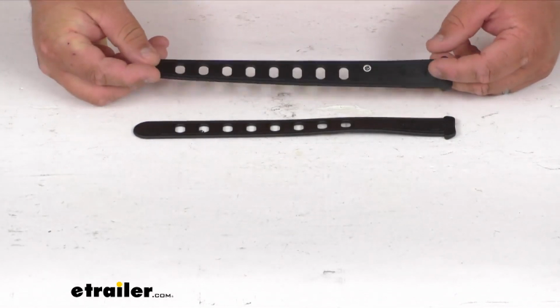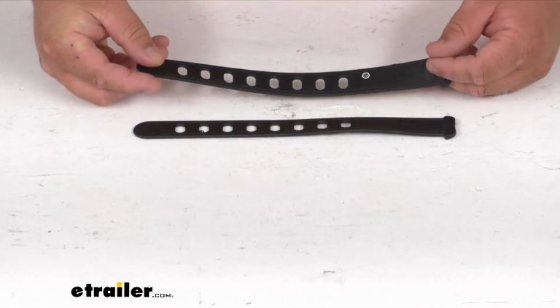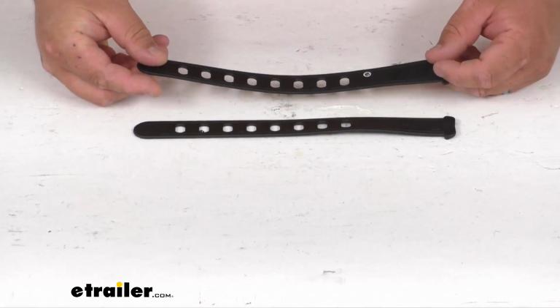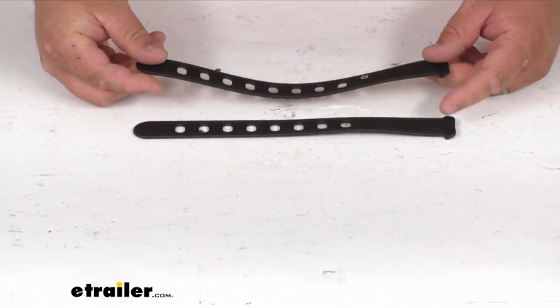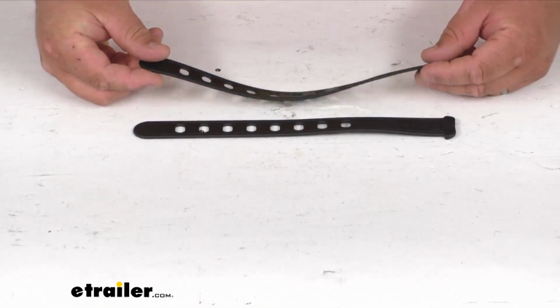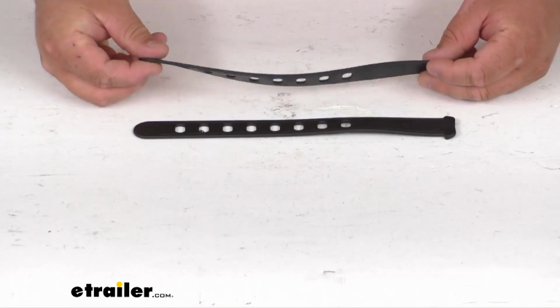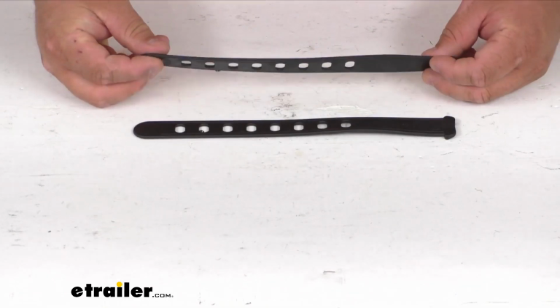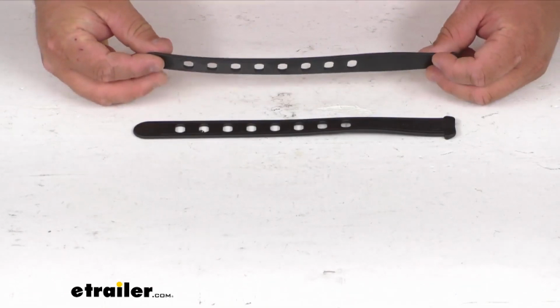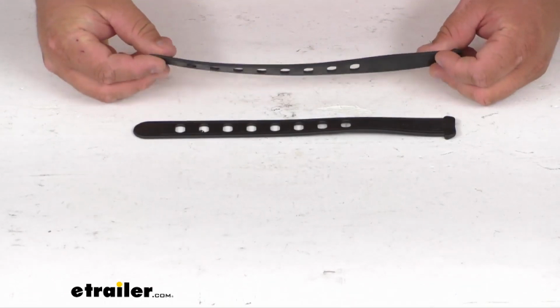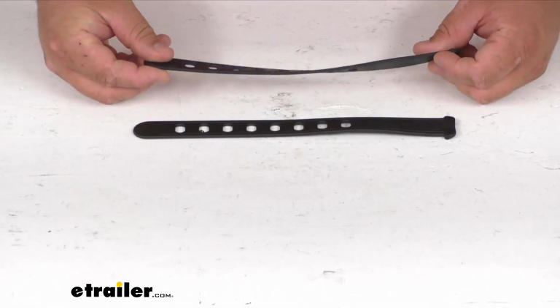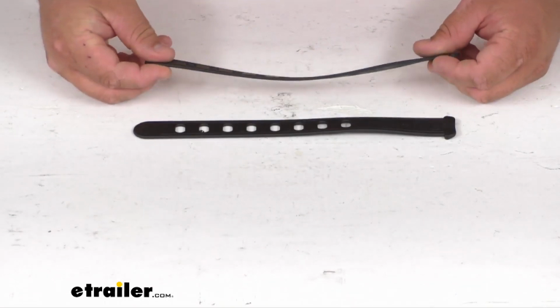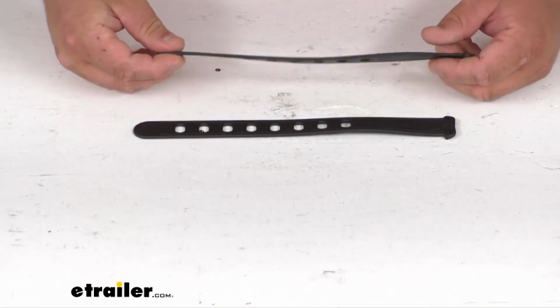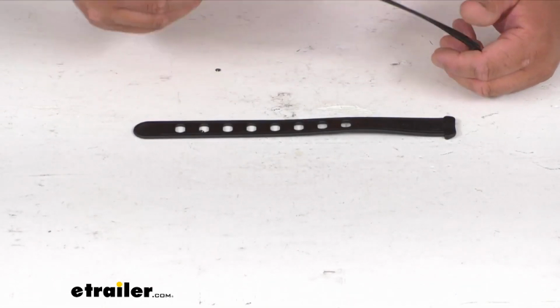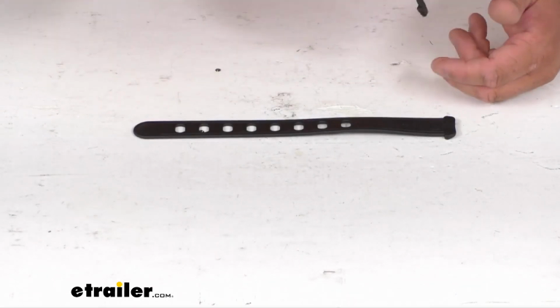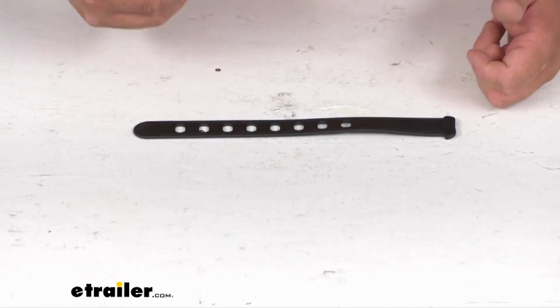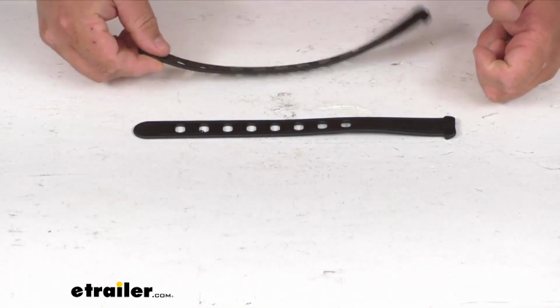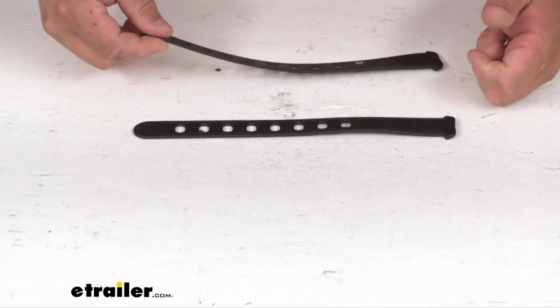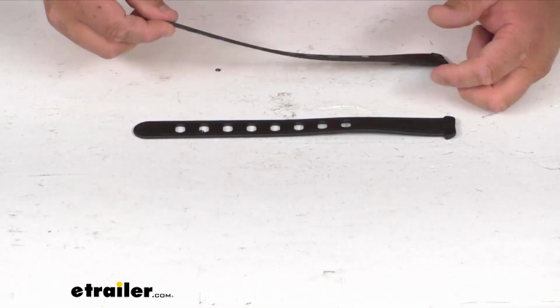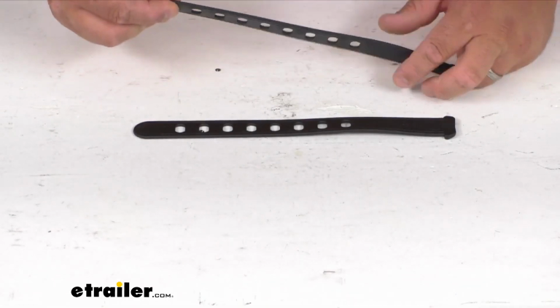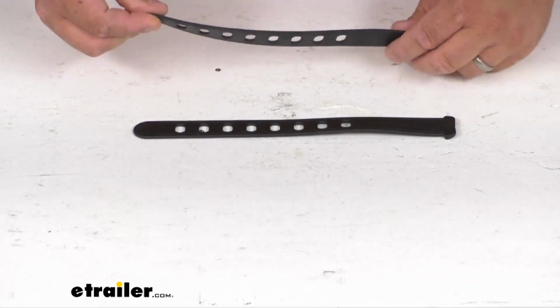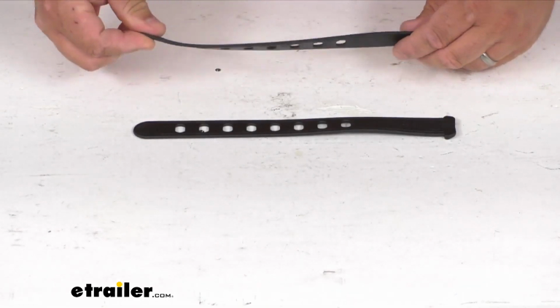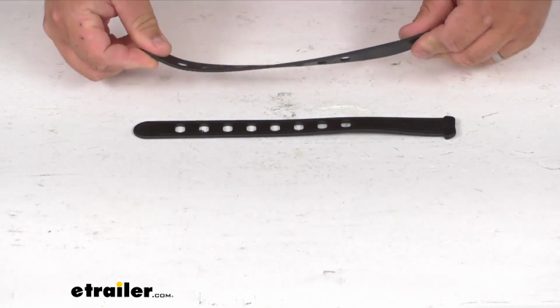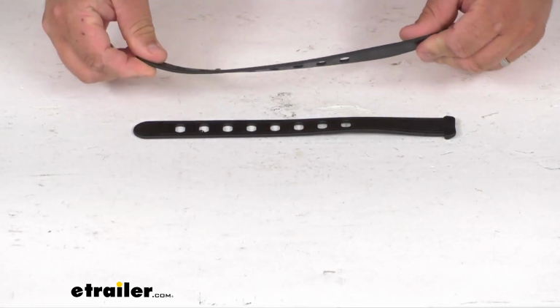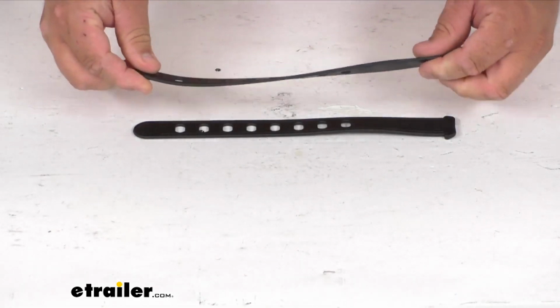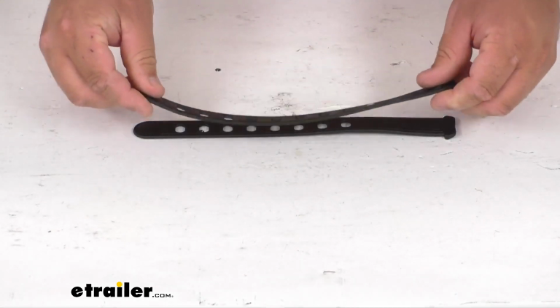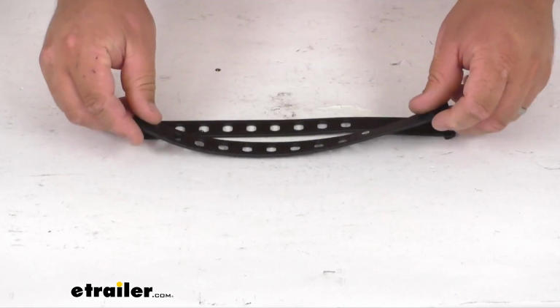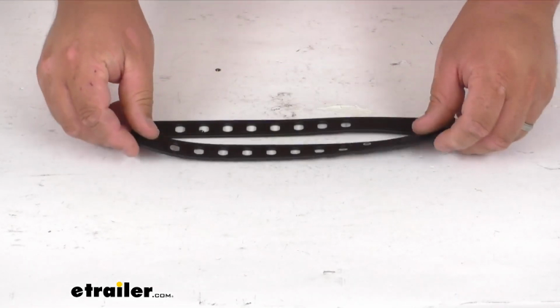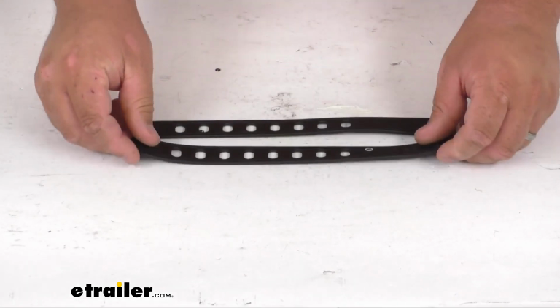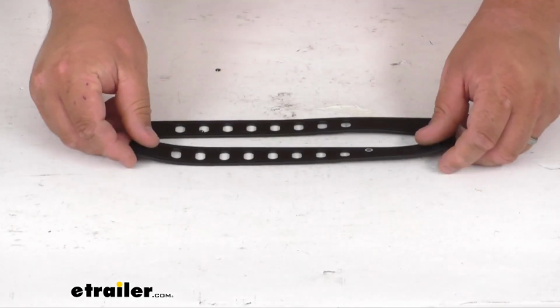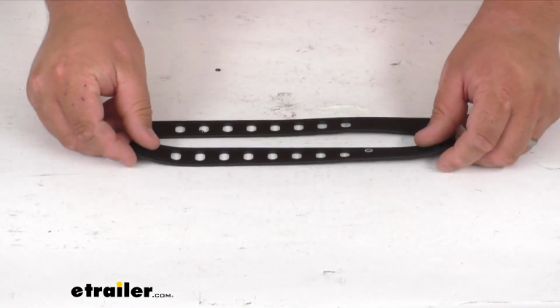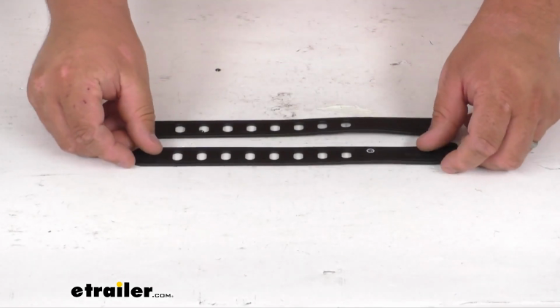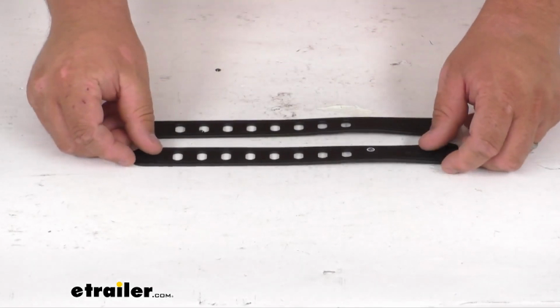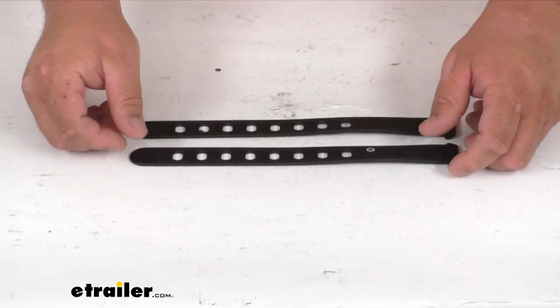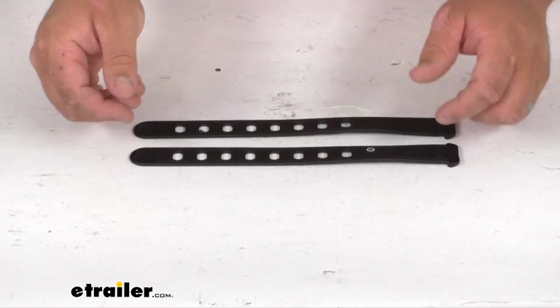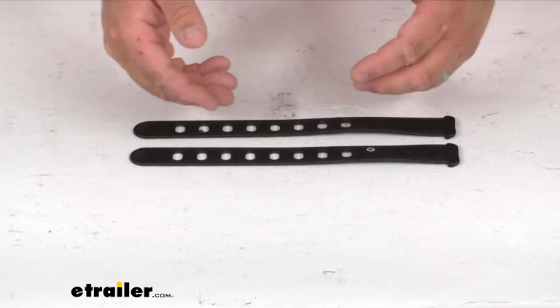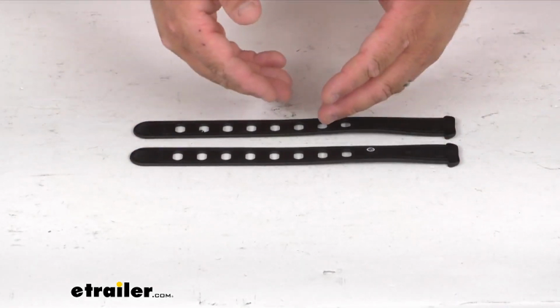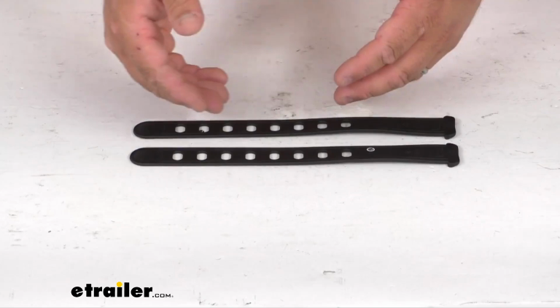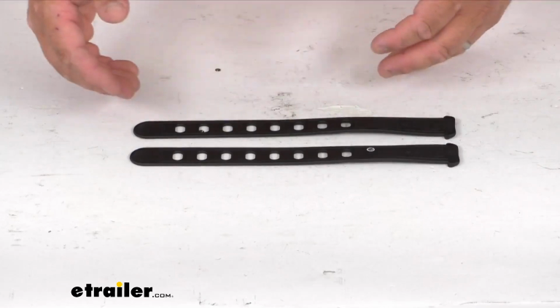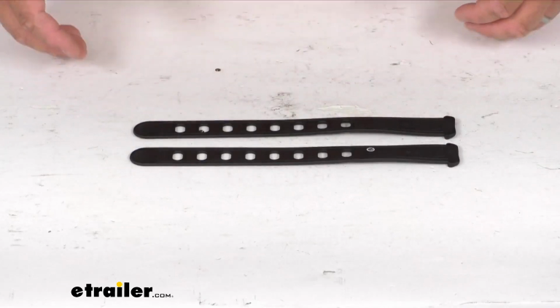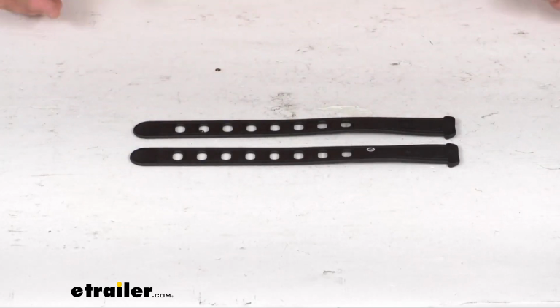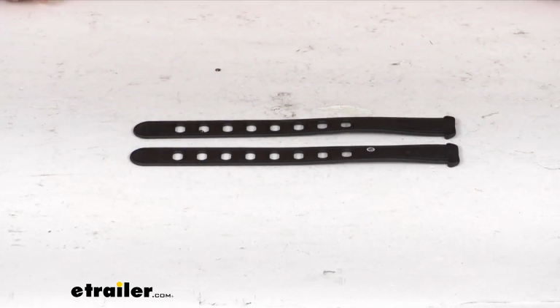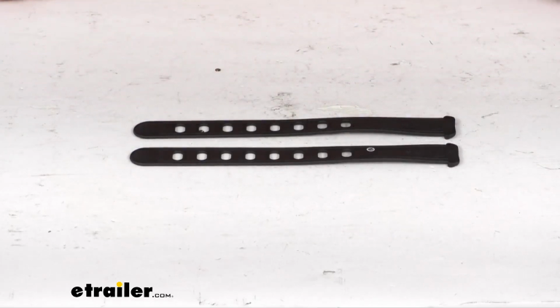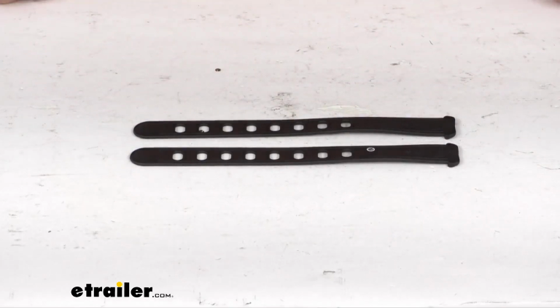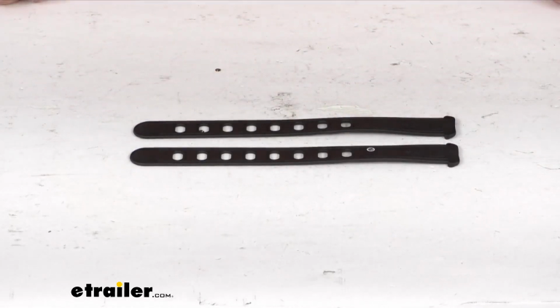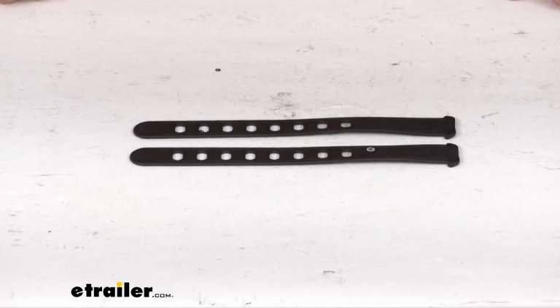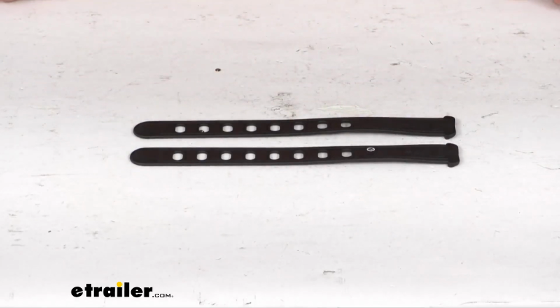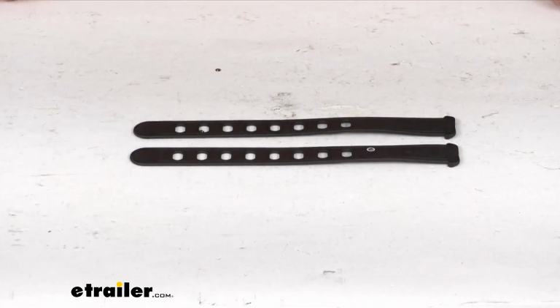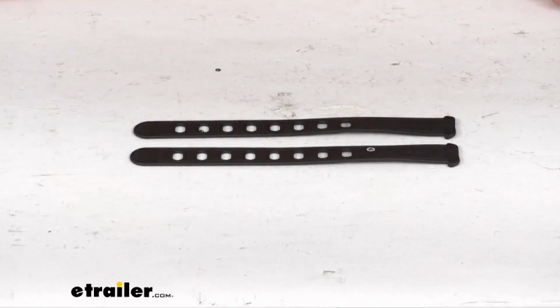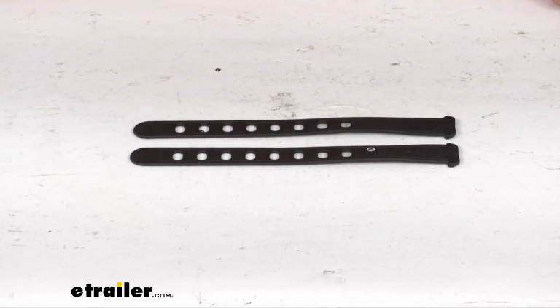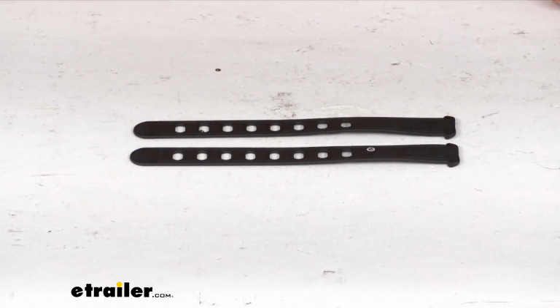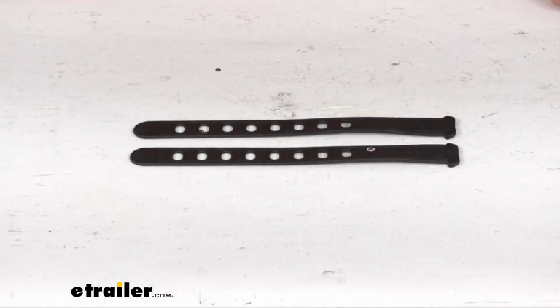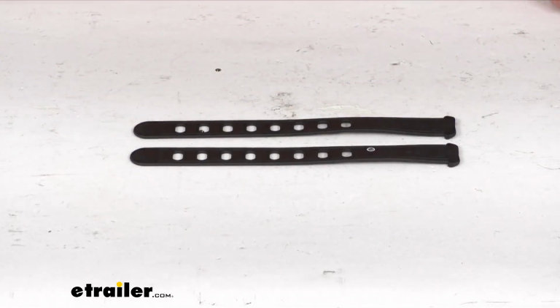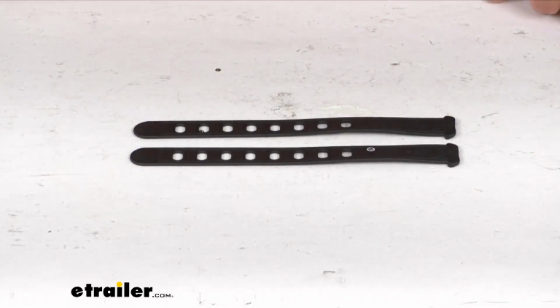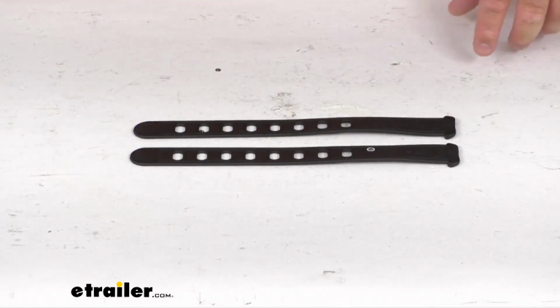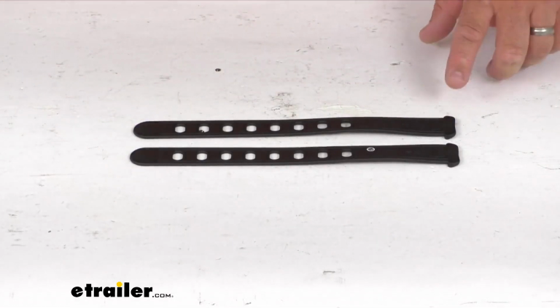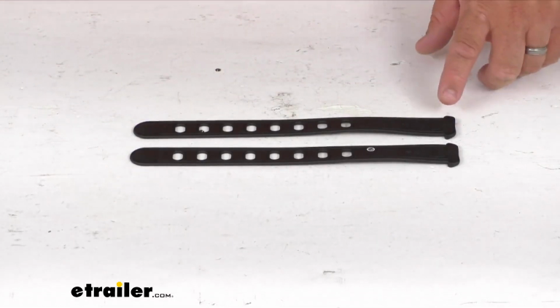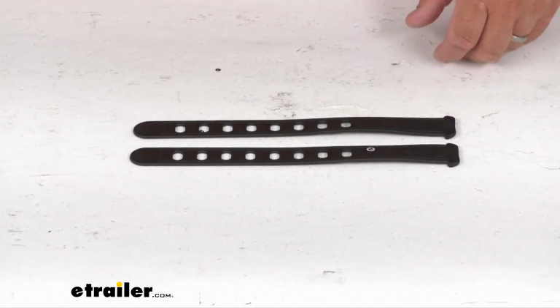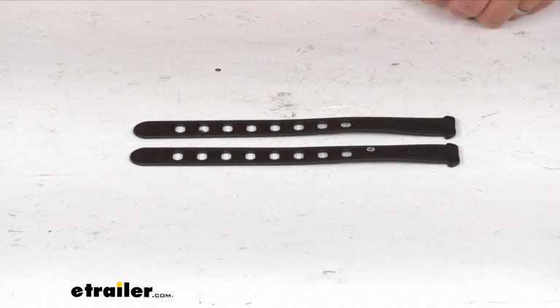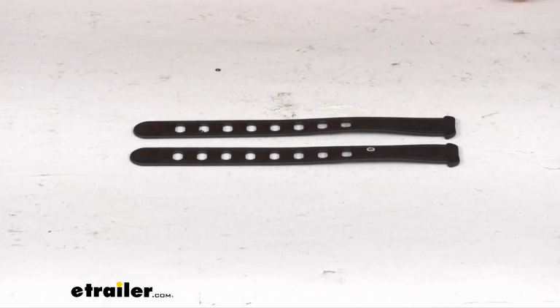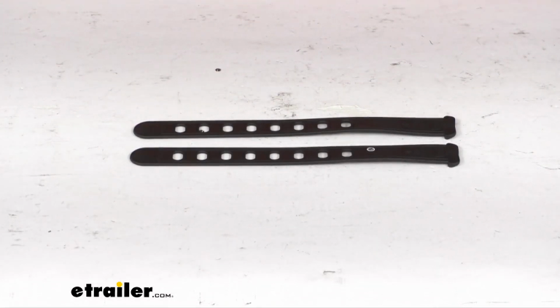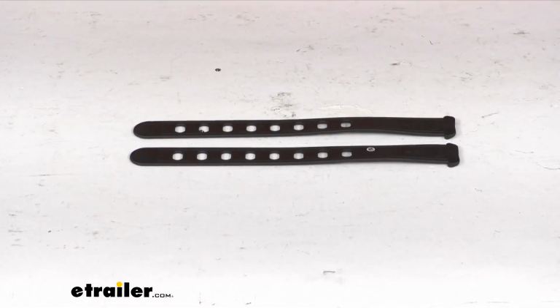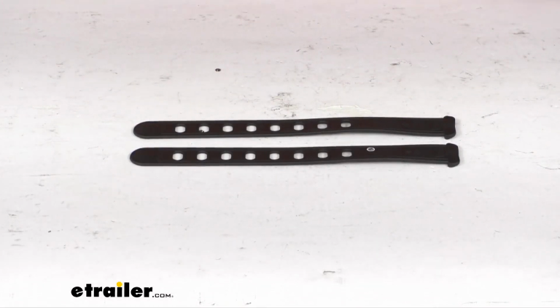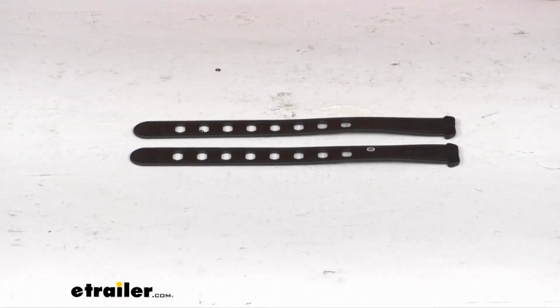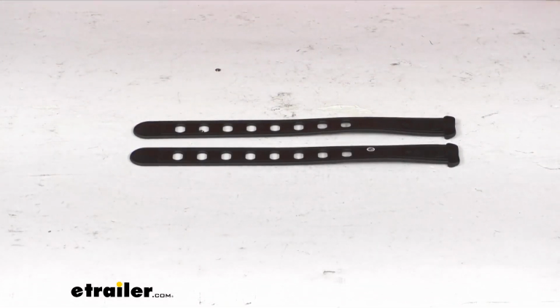They are just a nice rubberized material. They have all the holes in them just like your last one did, and they're going to attach the same way.